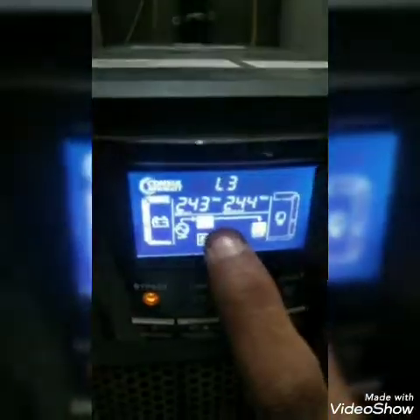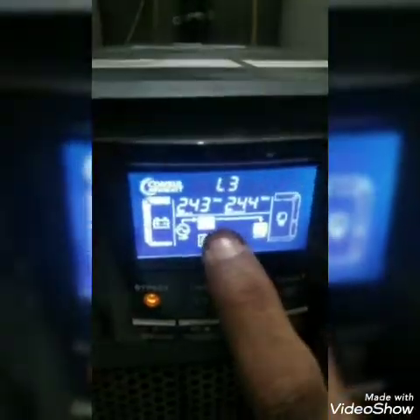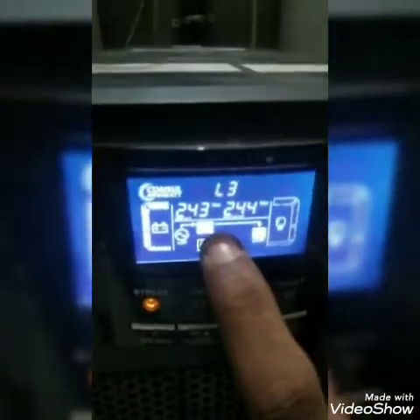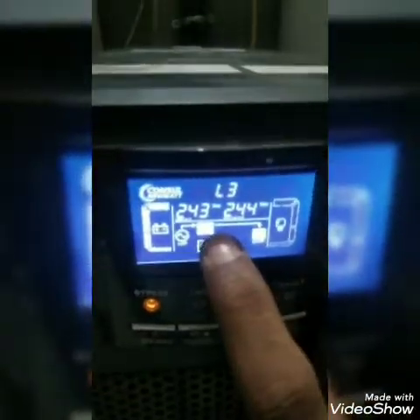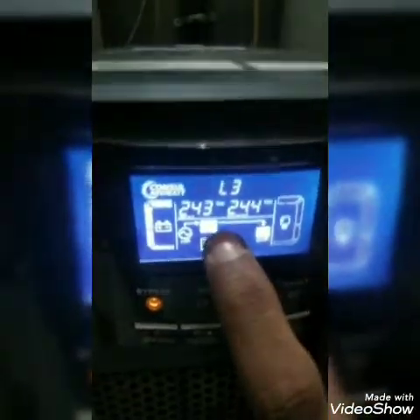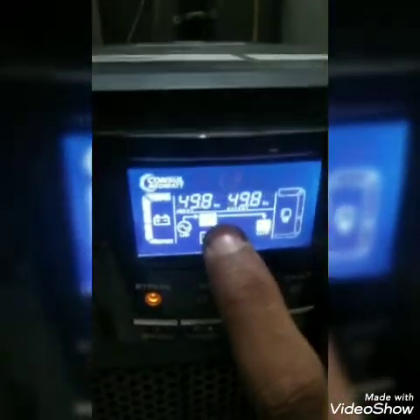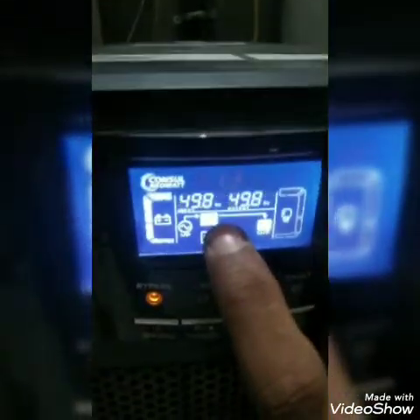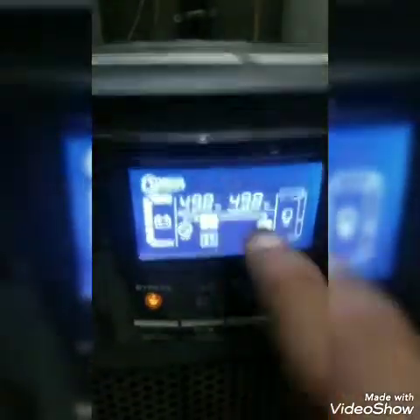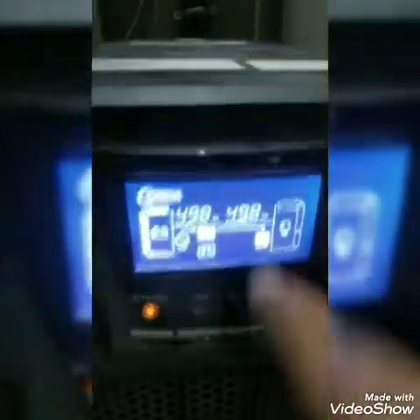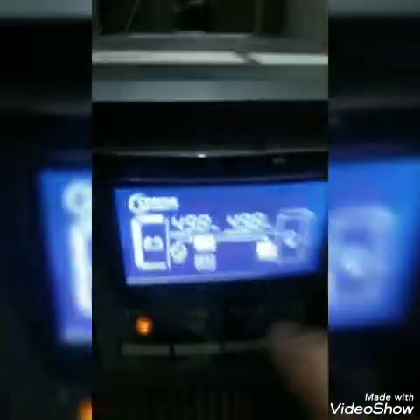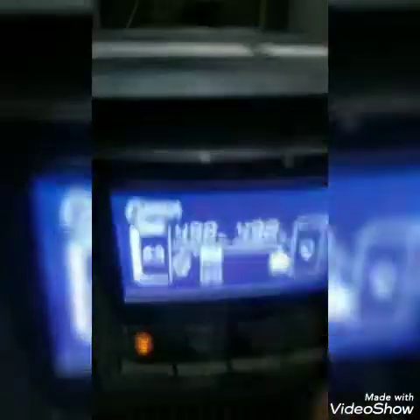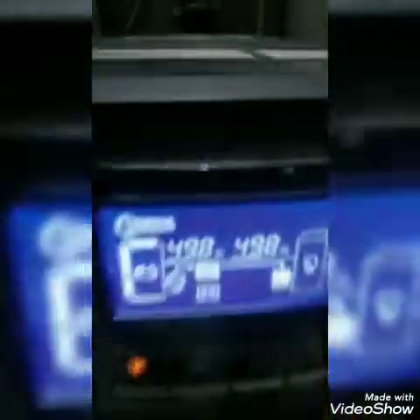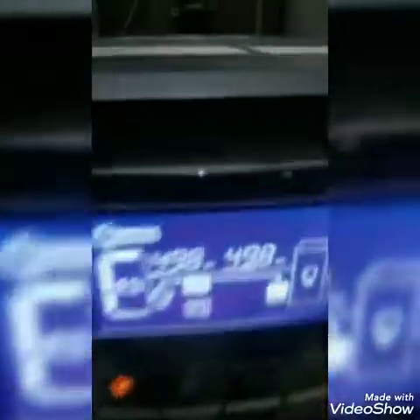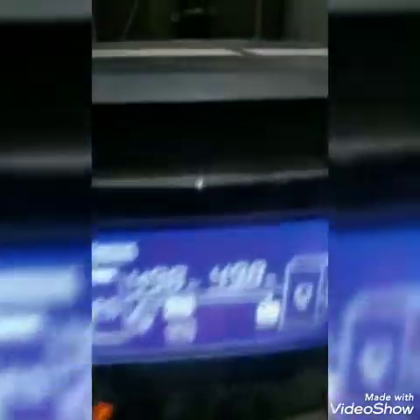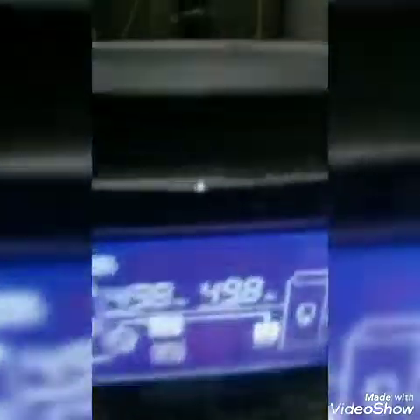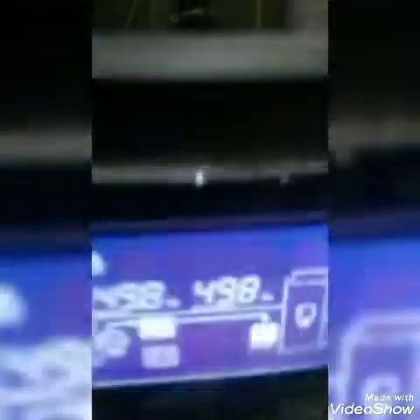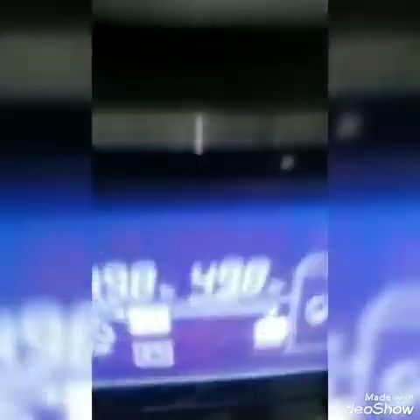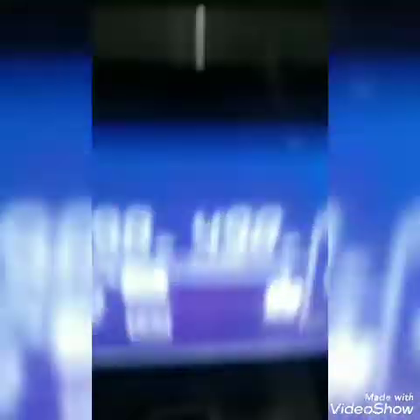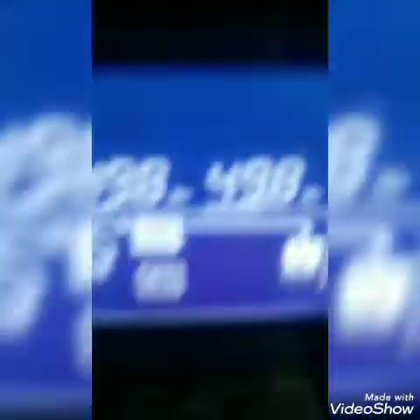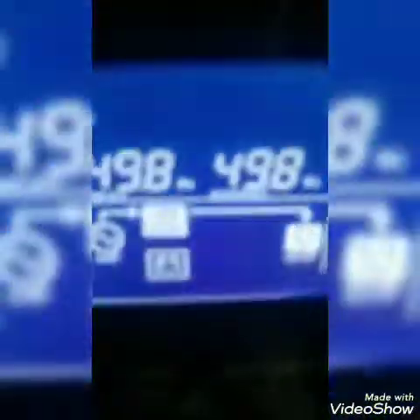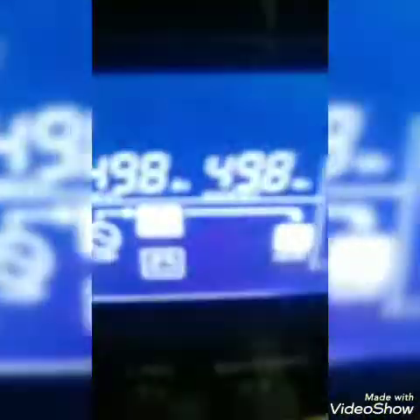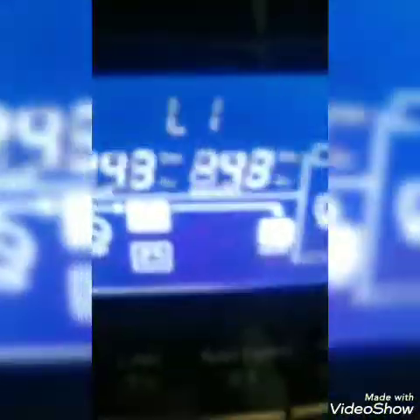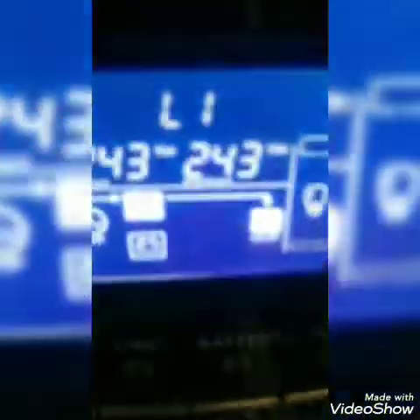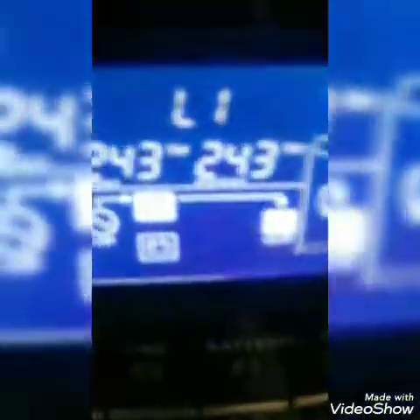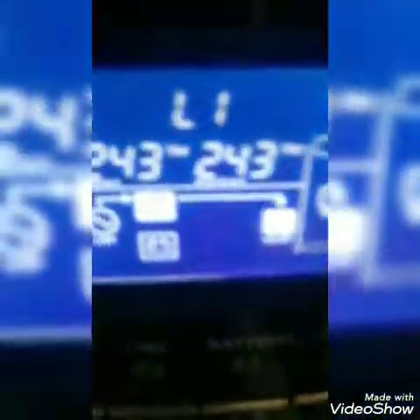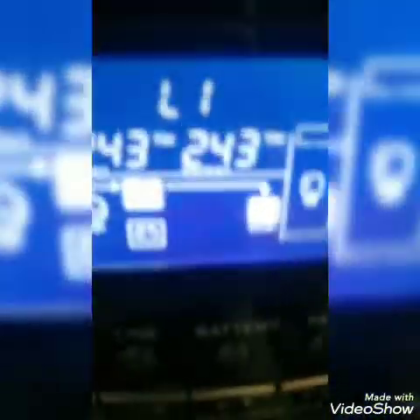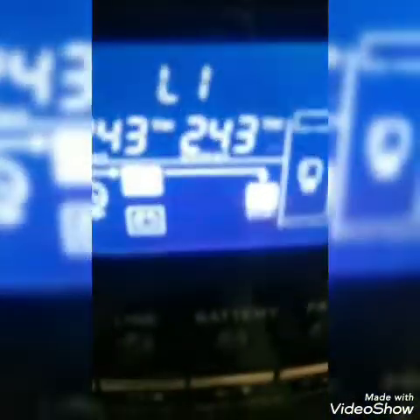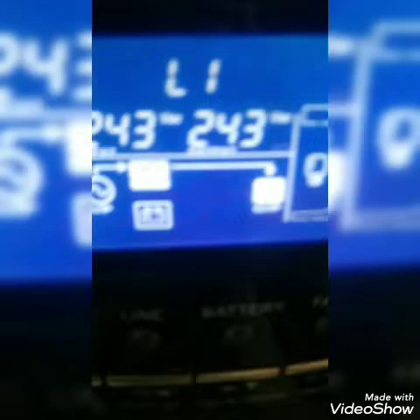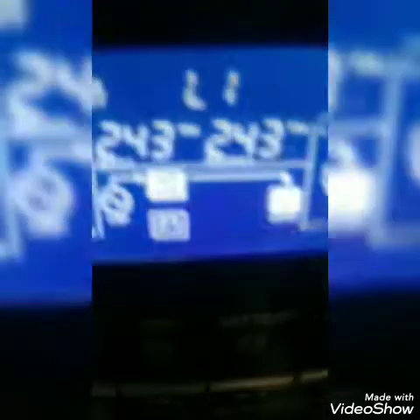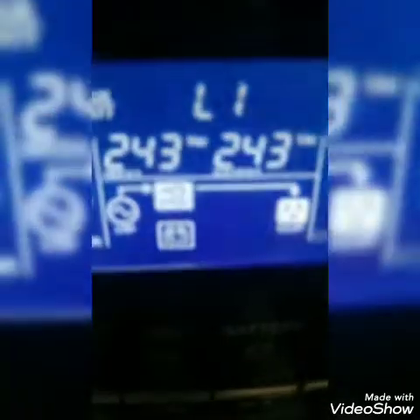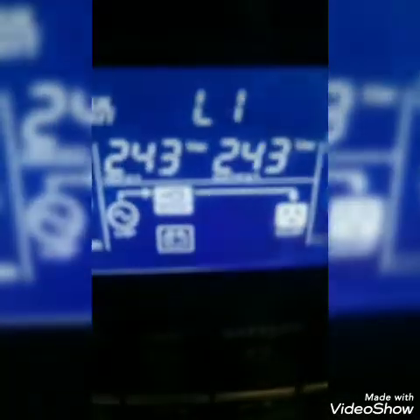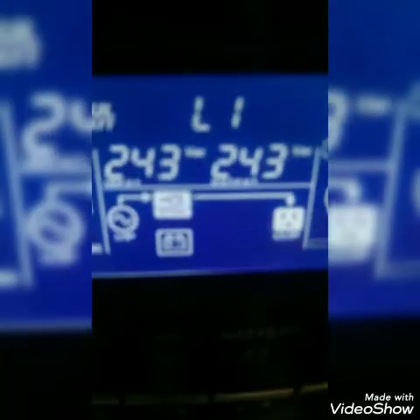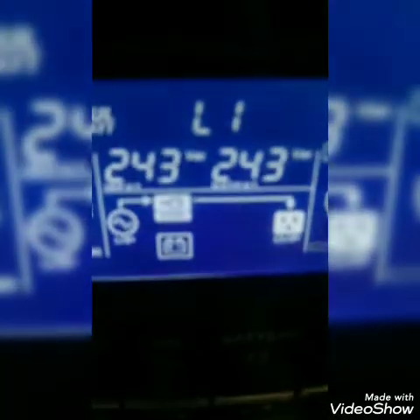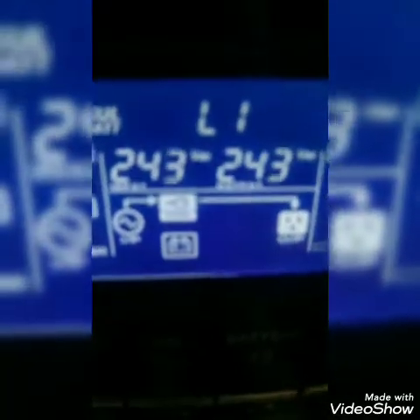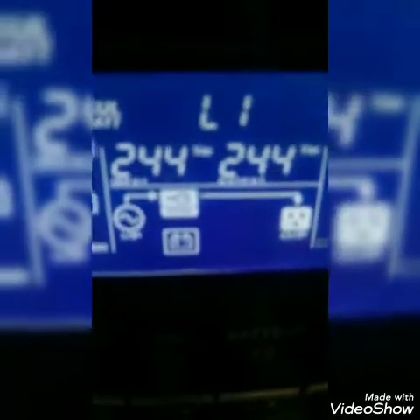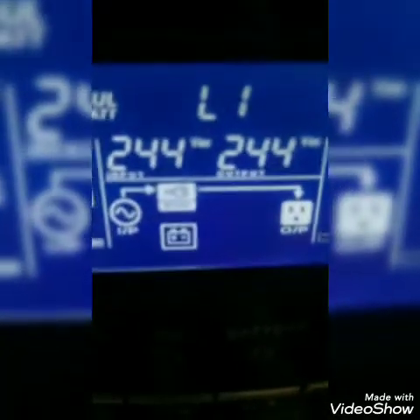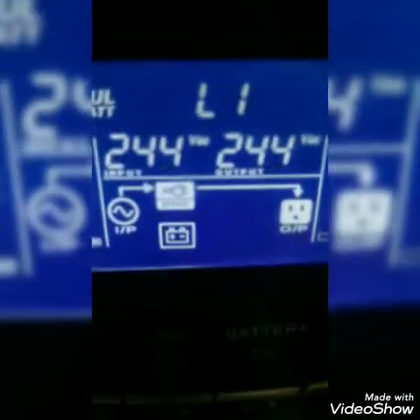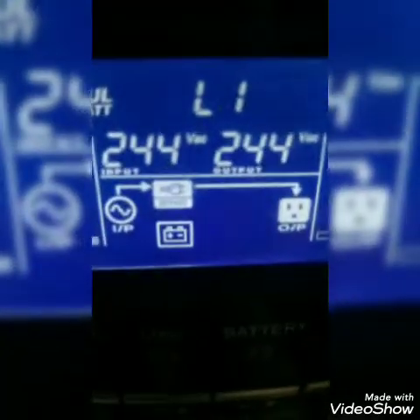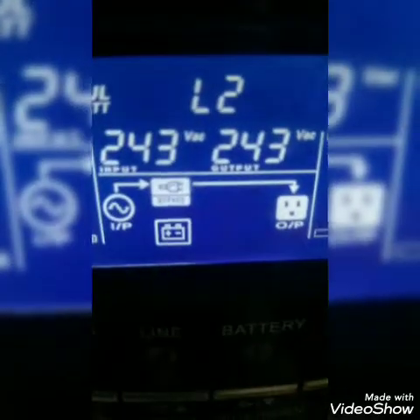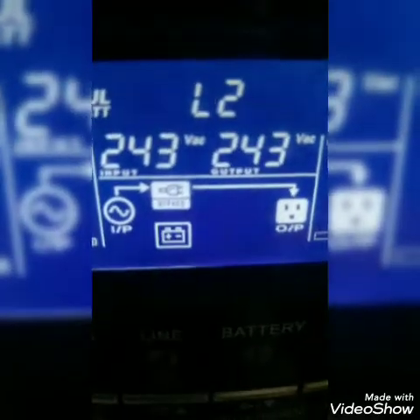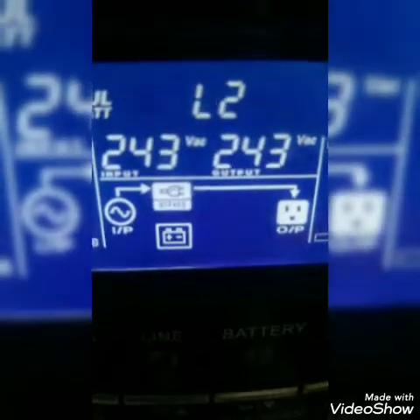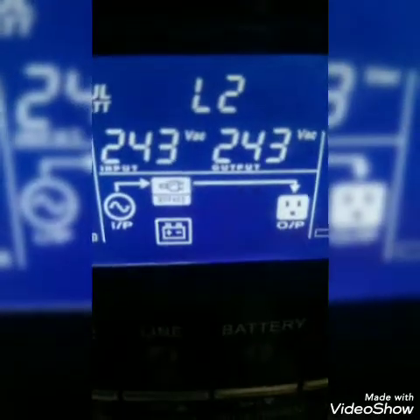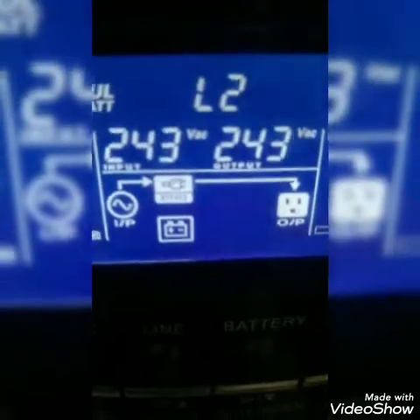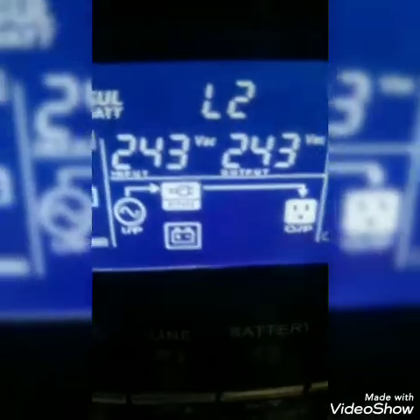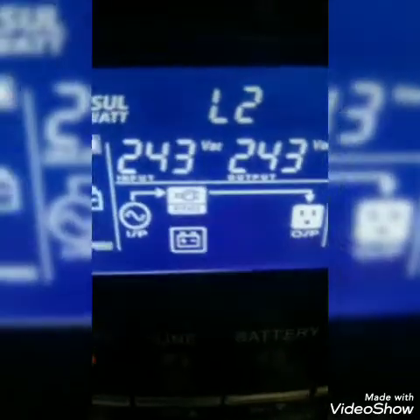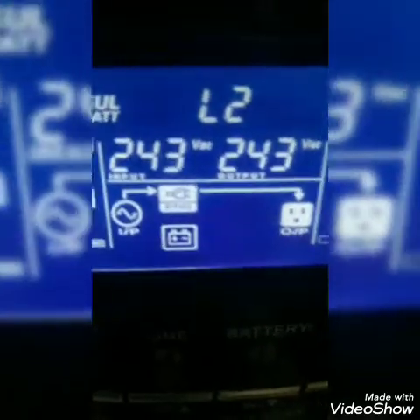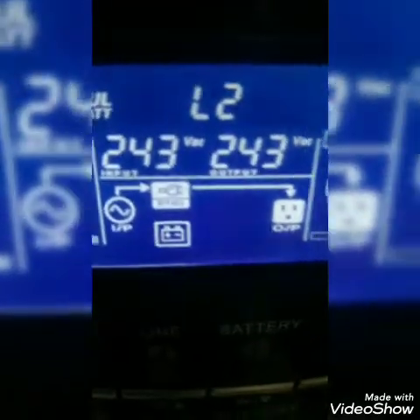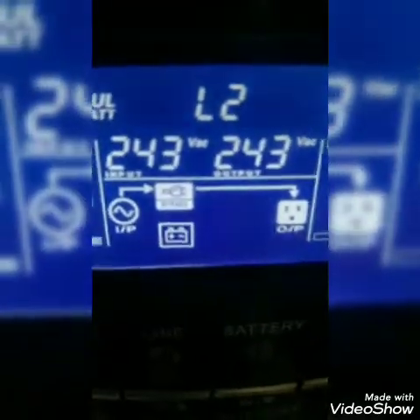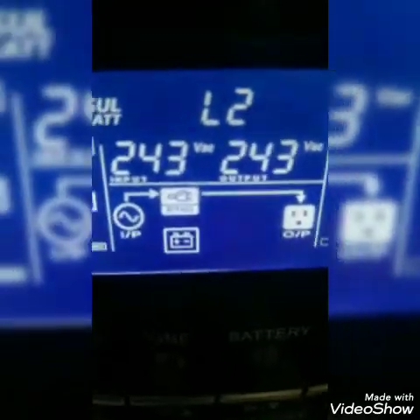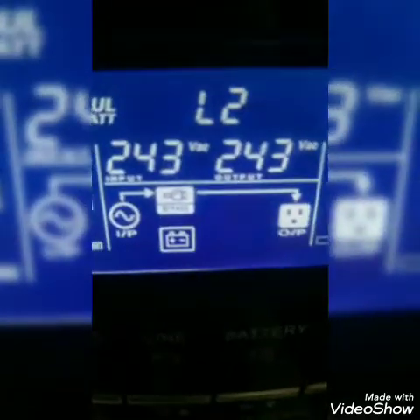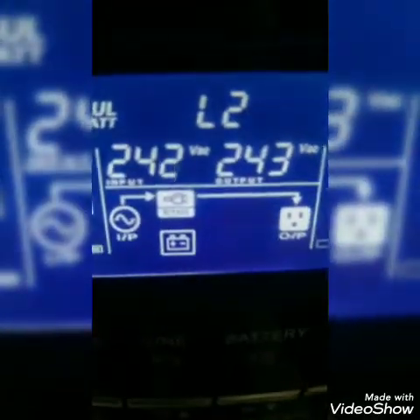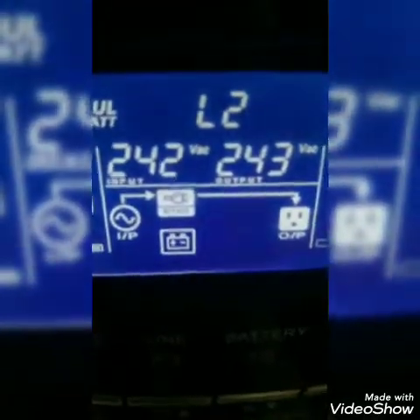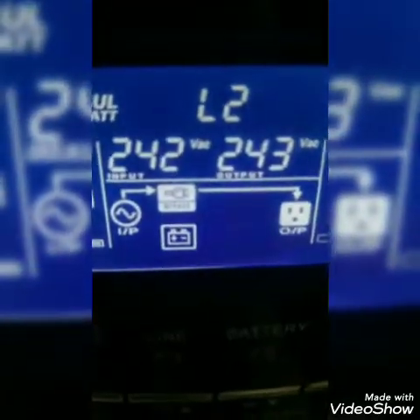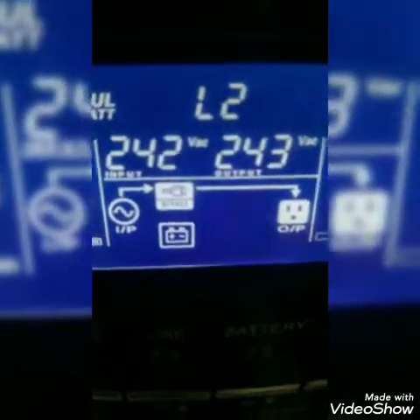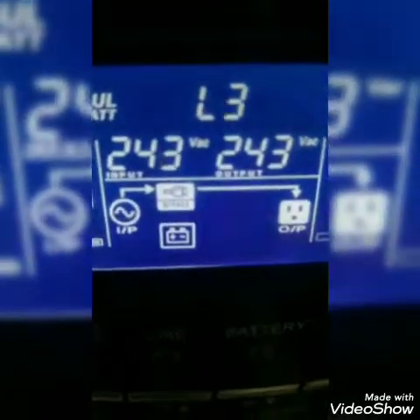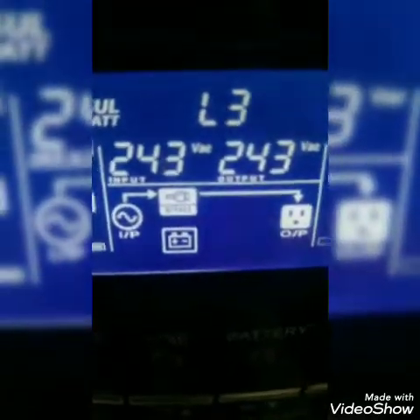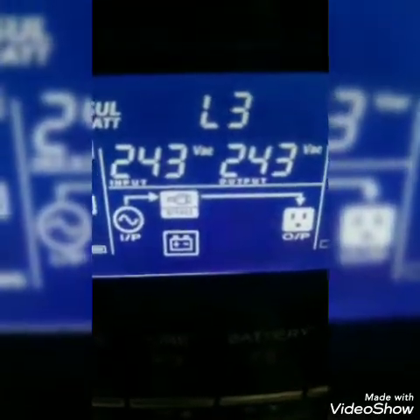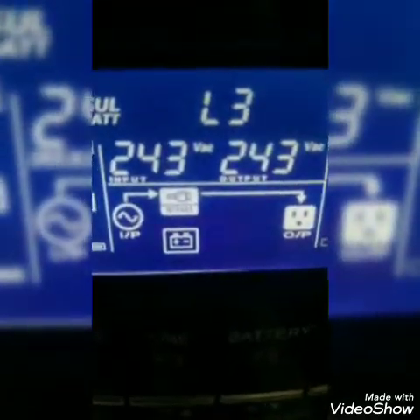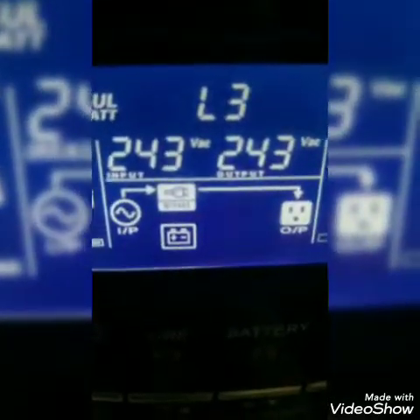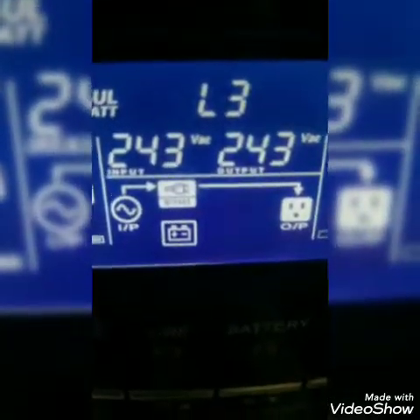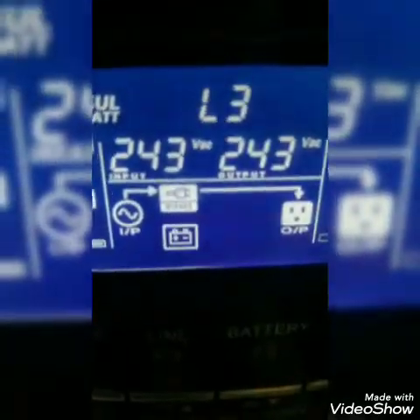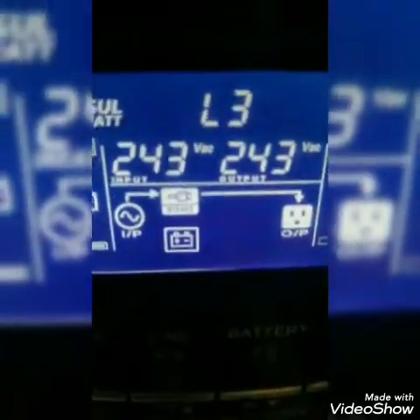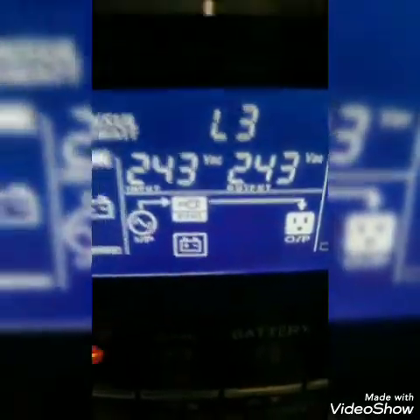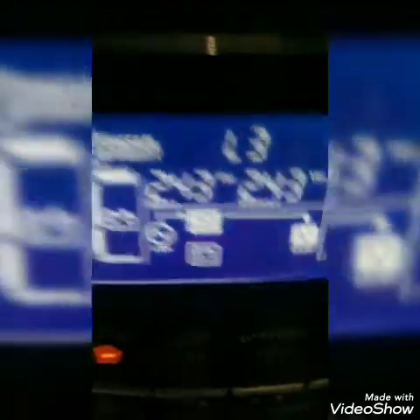You can see — this is bypass. Here you can see it properly. This is the bypass mode.